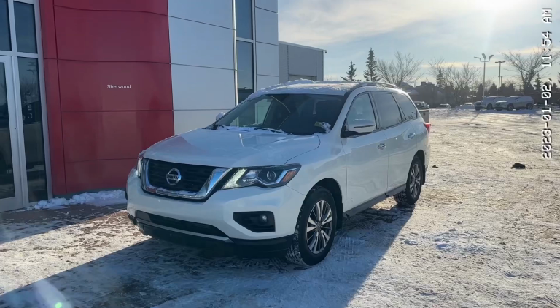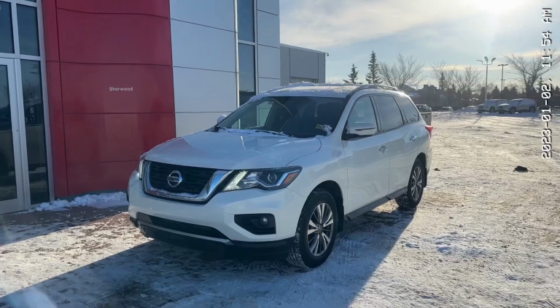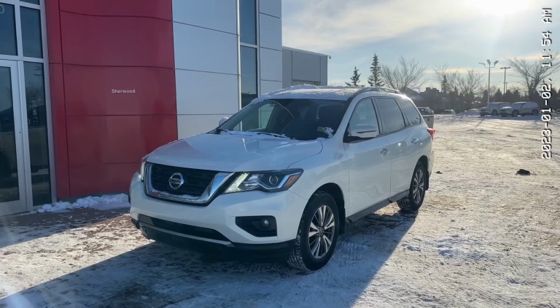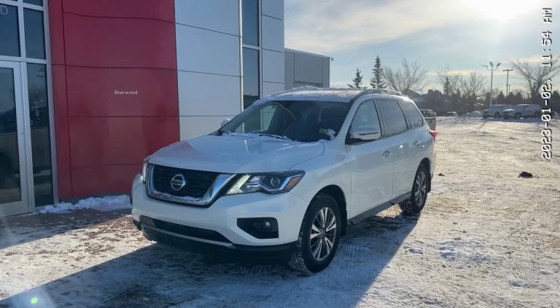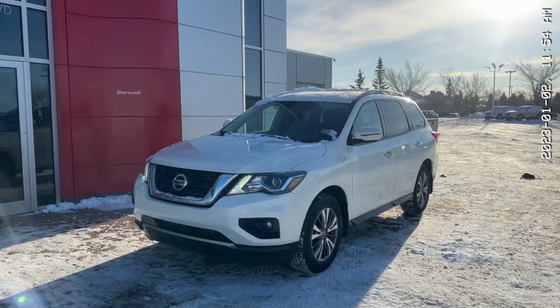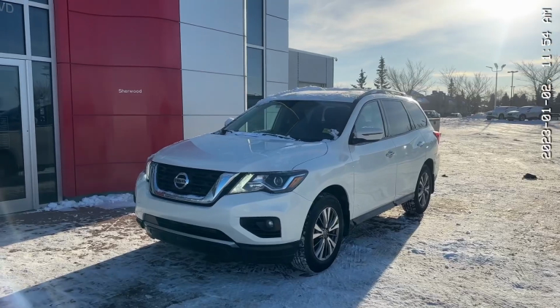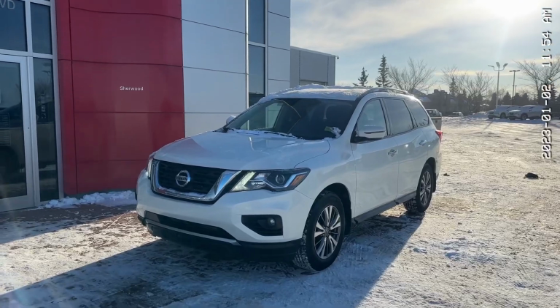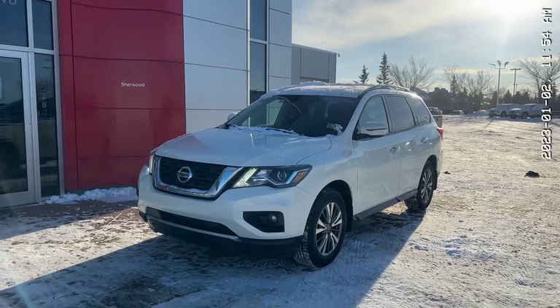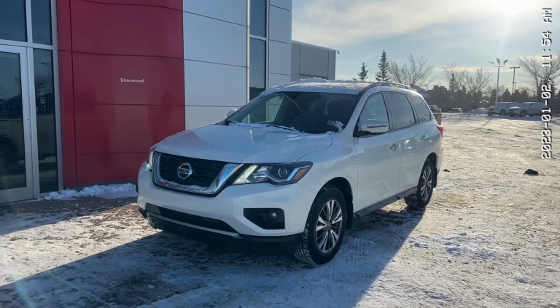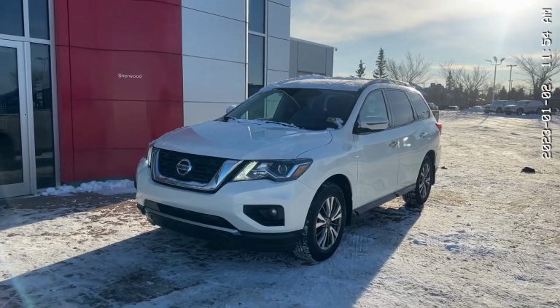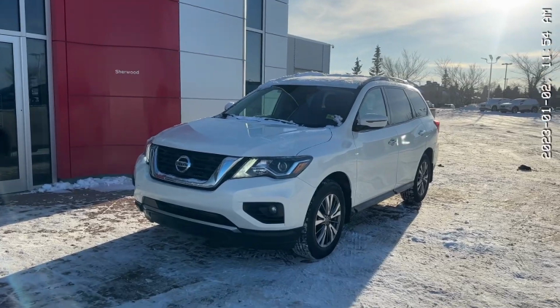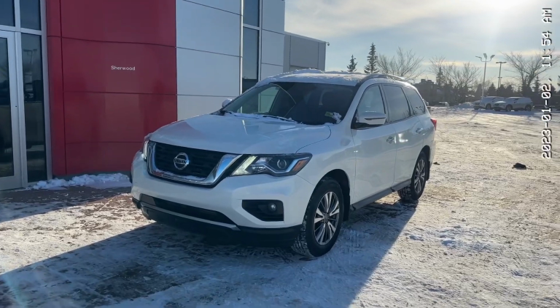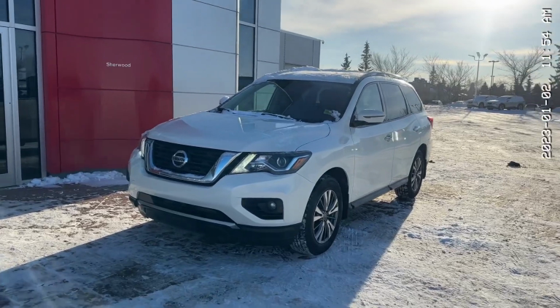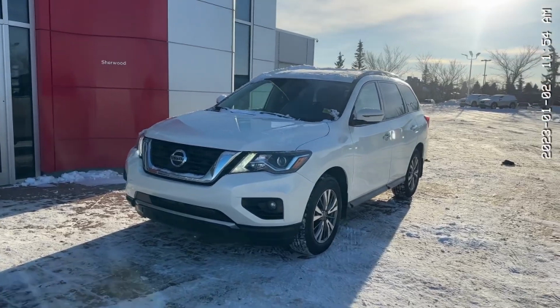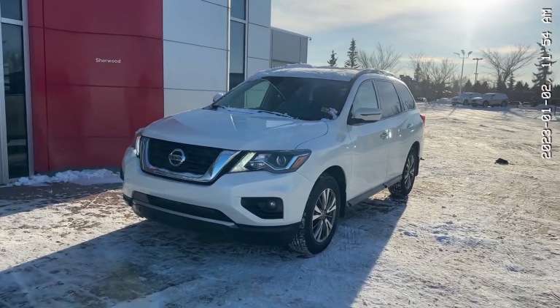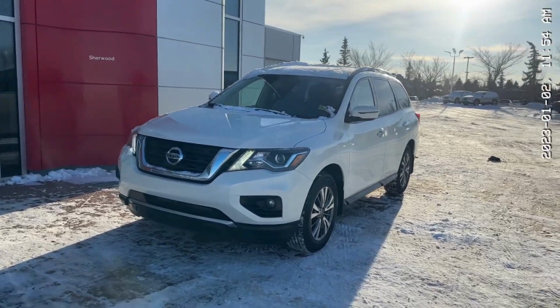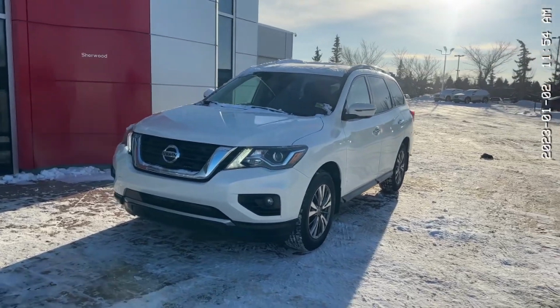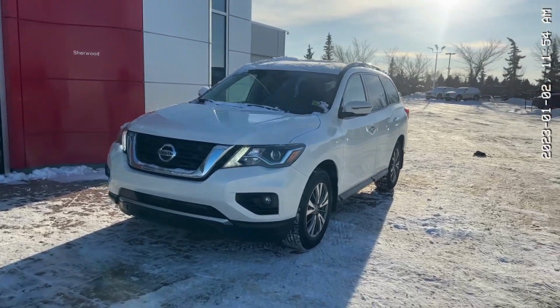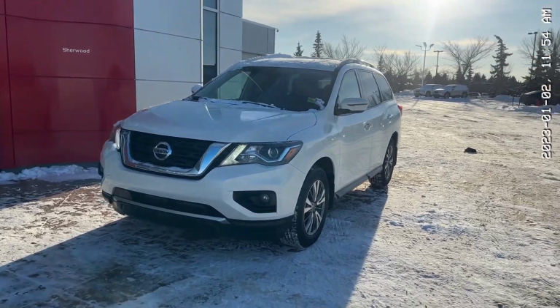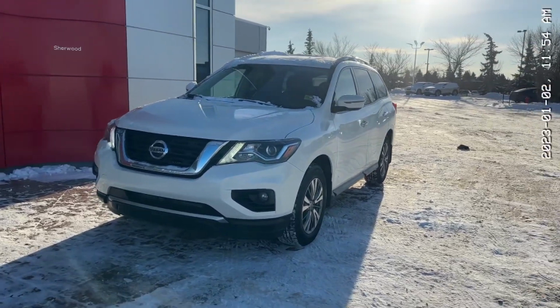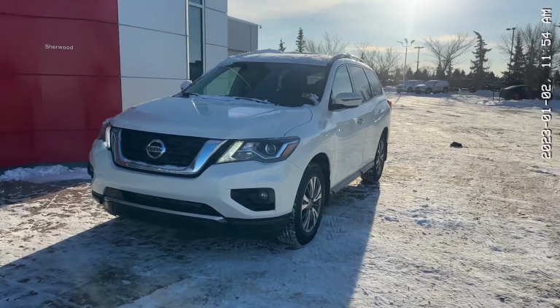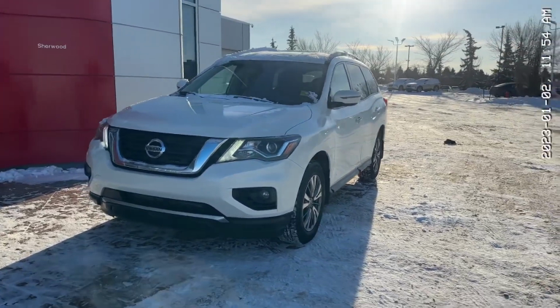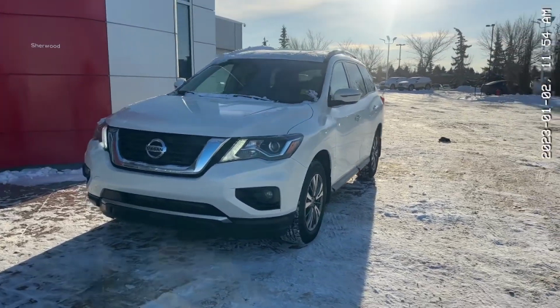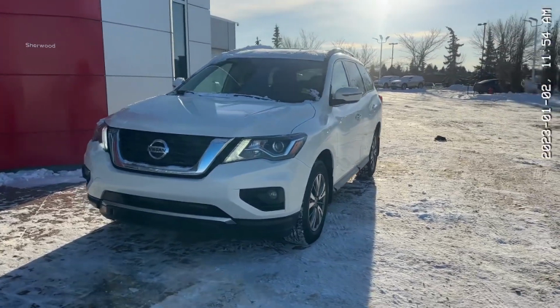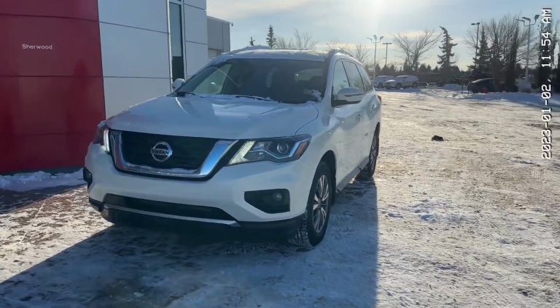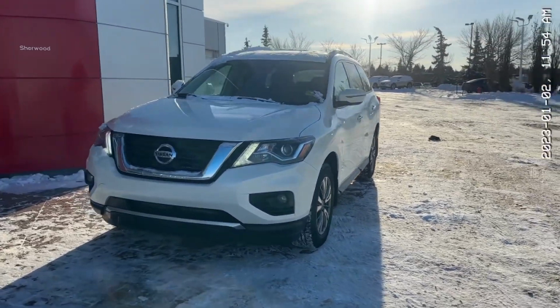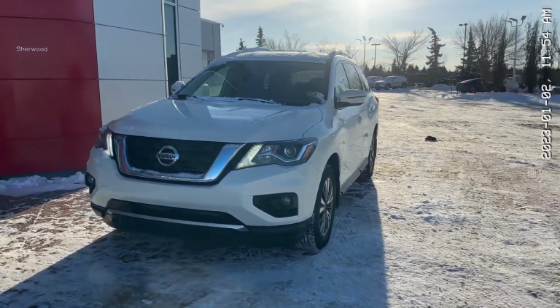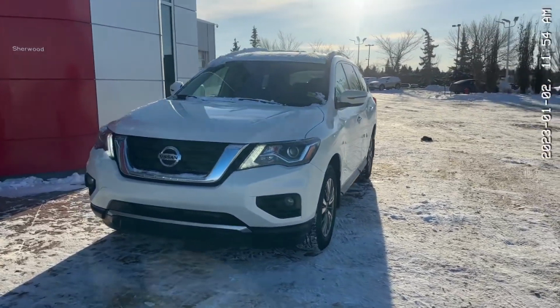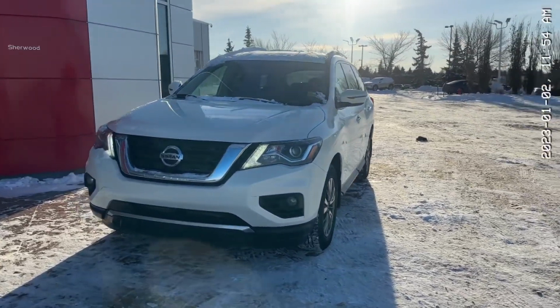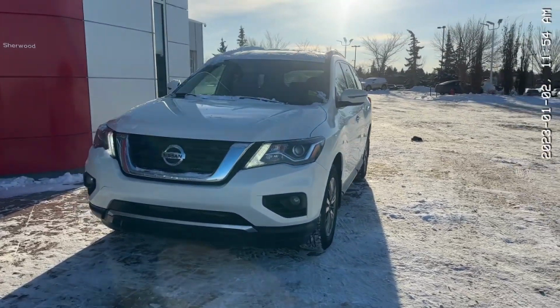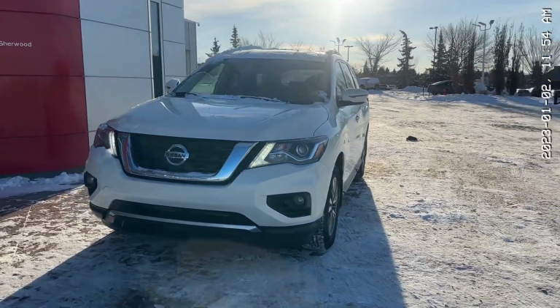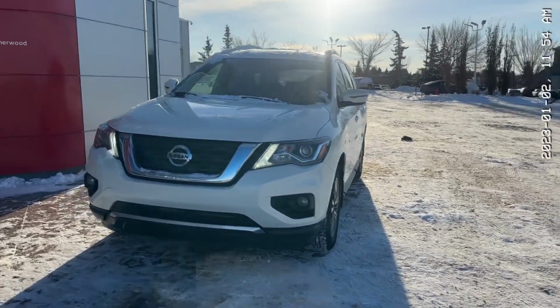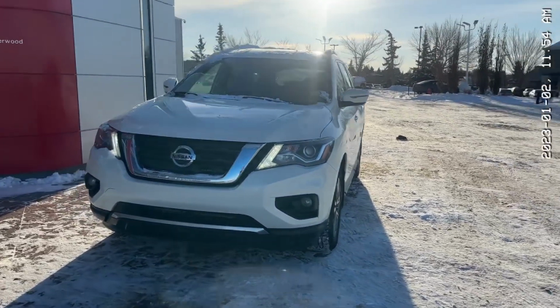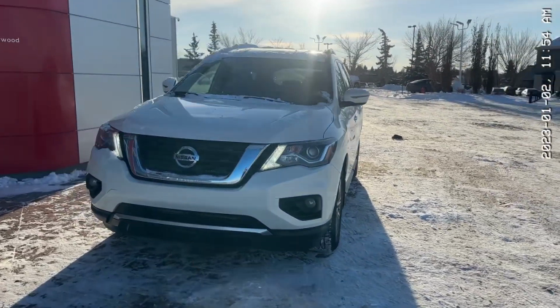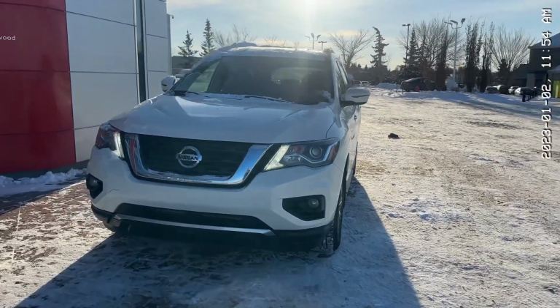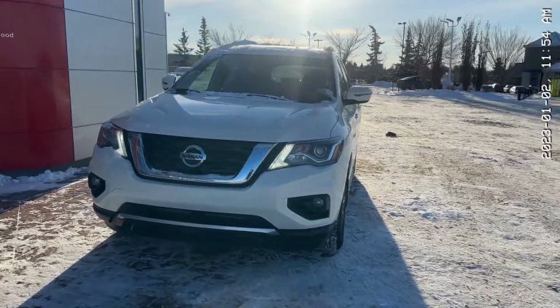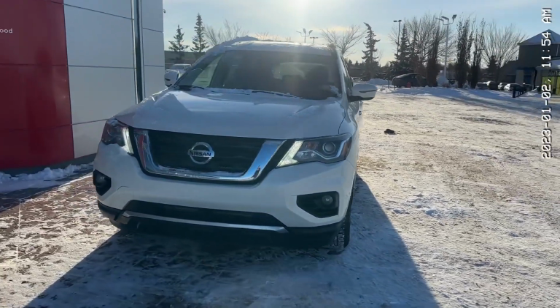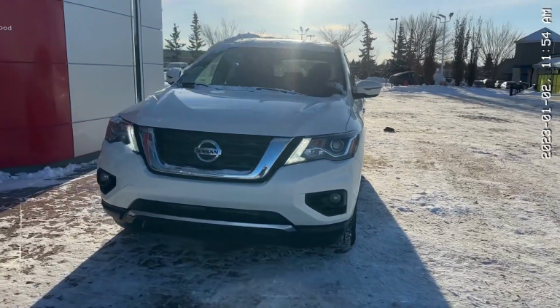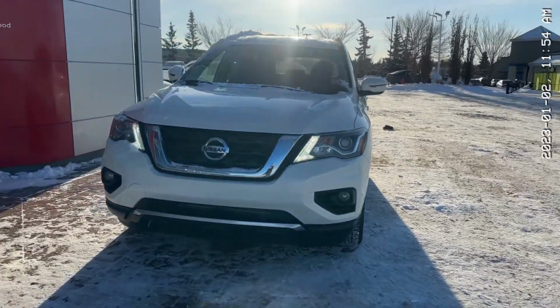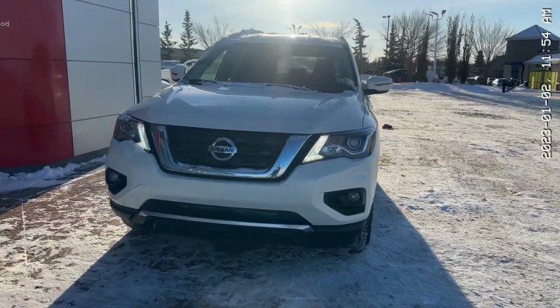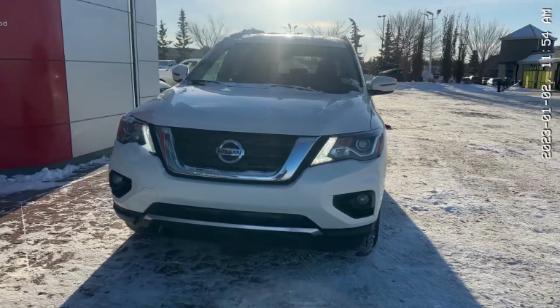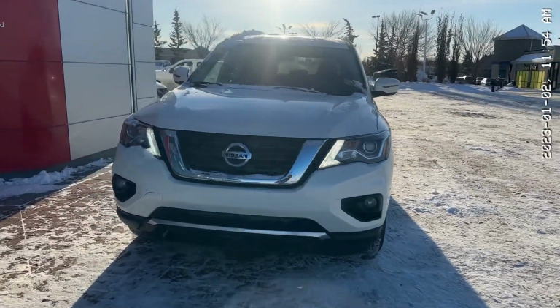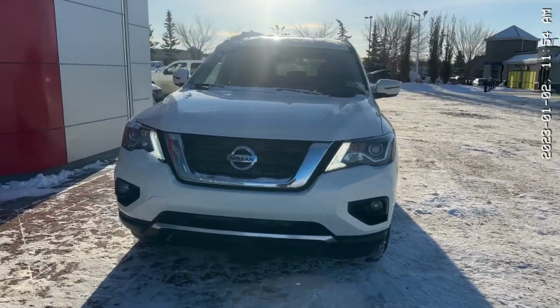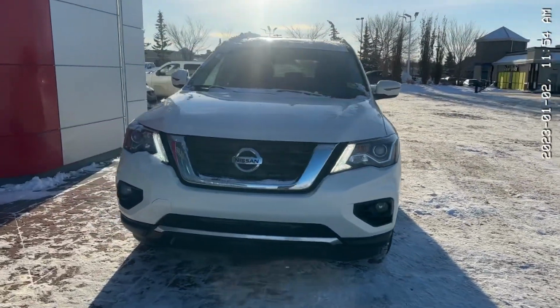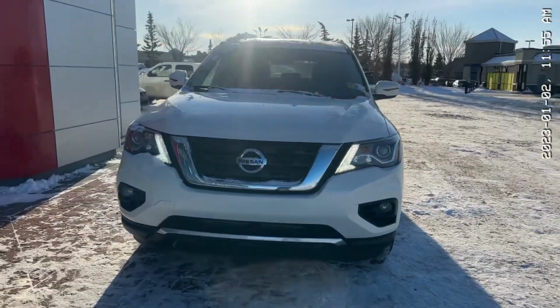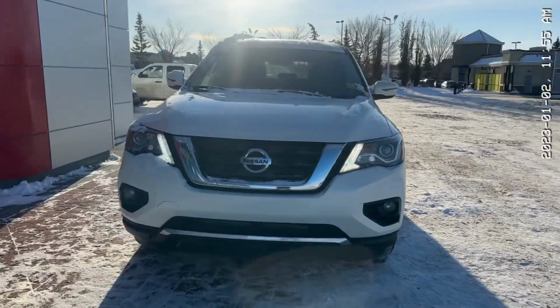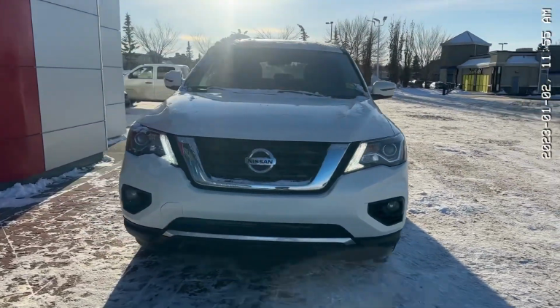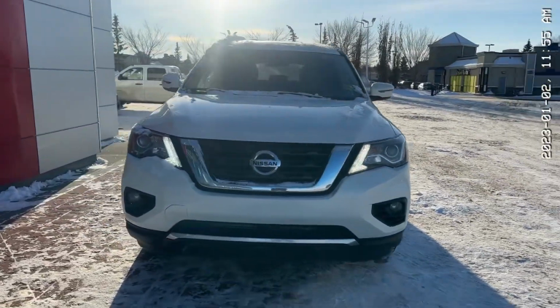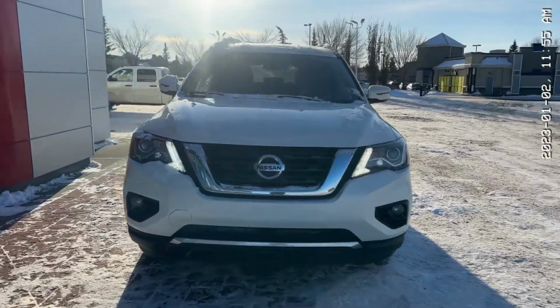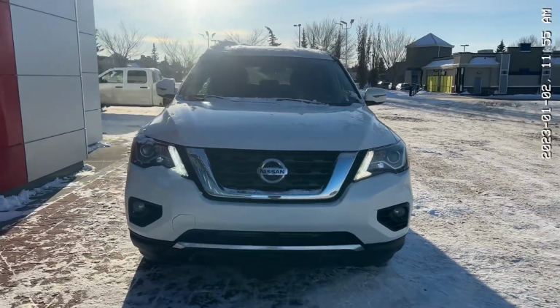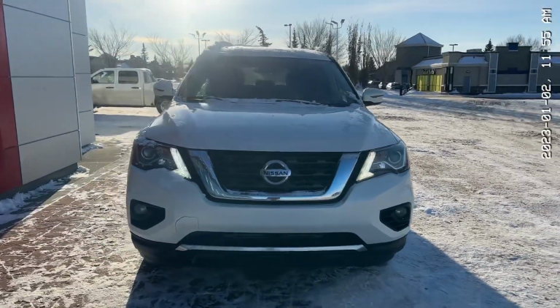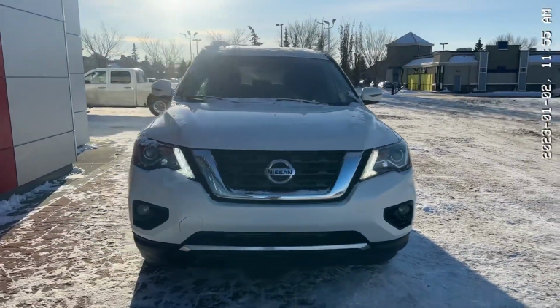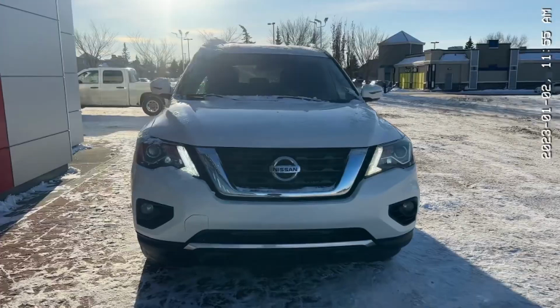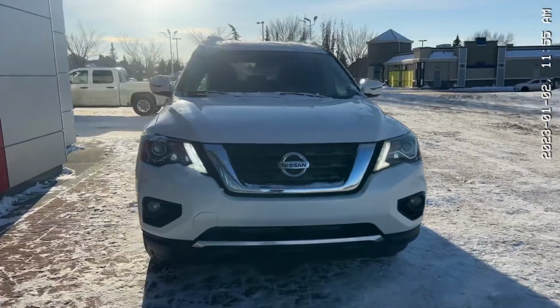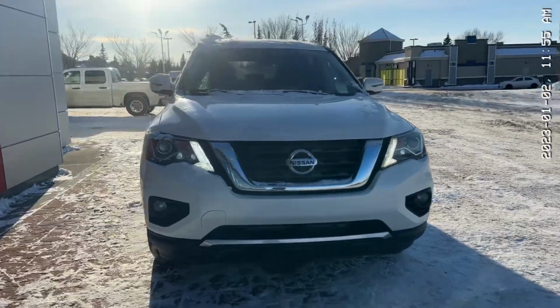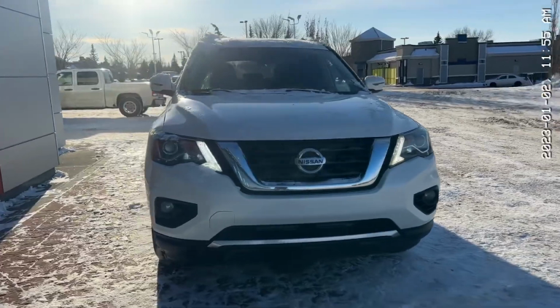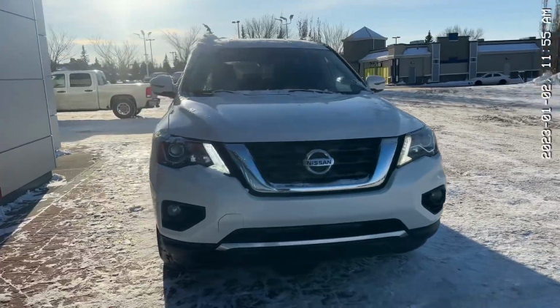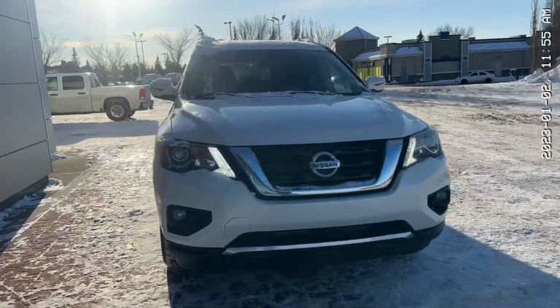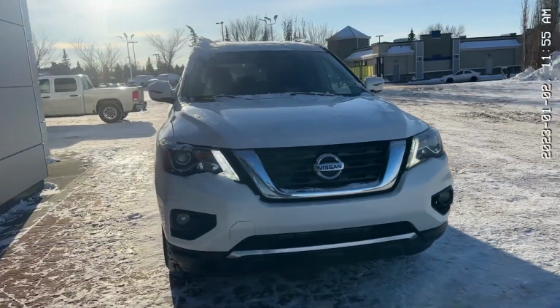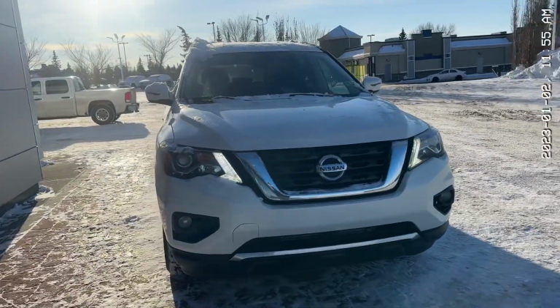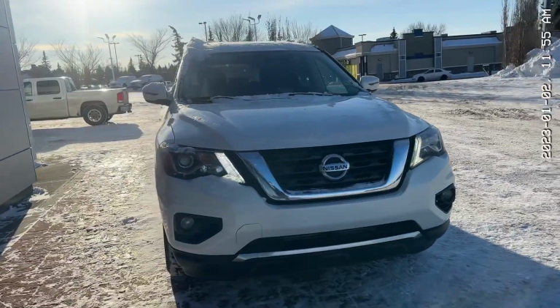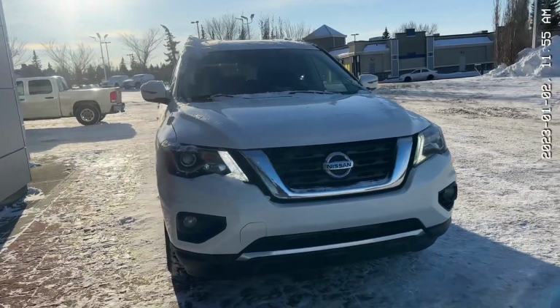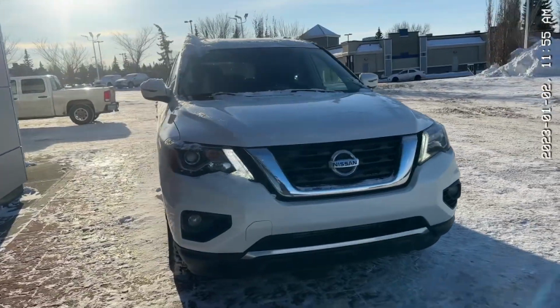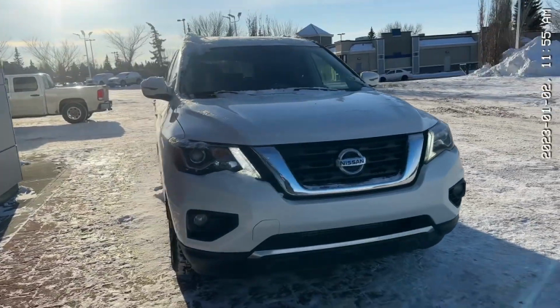Hey Steven, it's Thomas over at Sherwood Nissan. I'm here to give you a quick video on the 2020 Nissan Pathfinder SV.